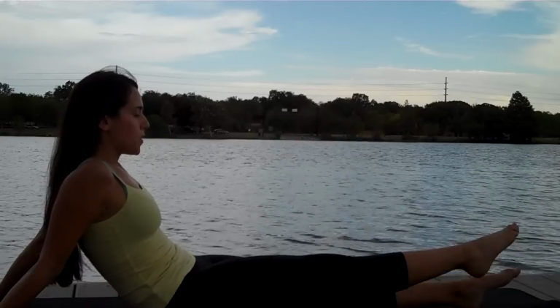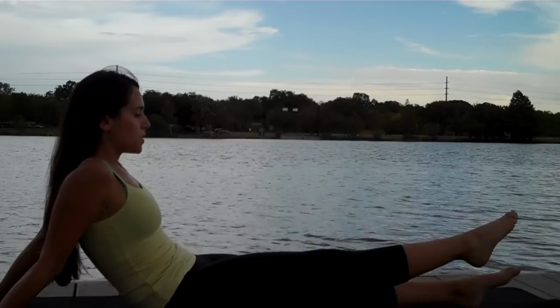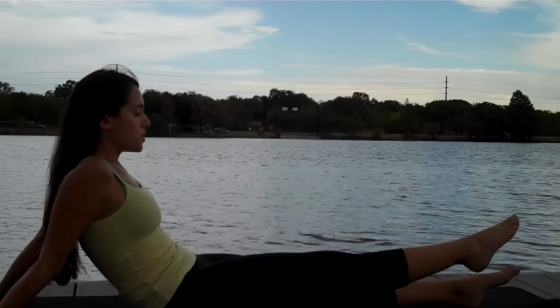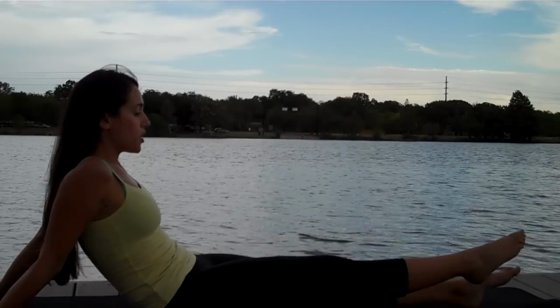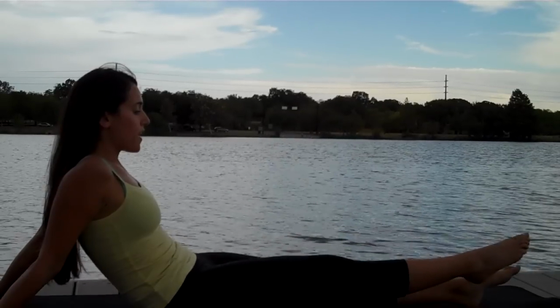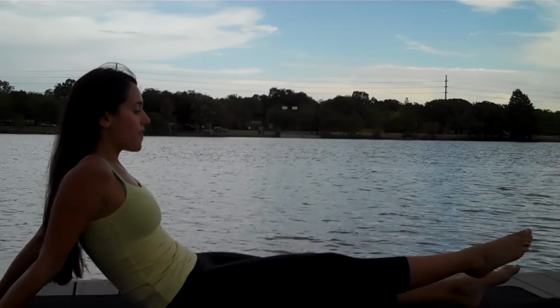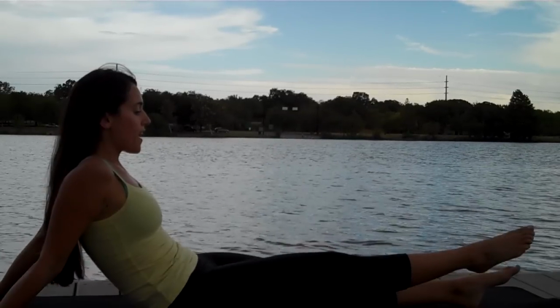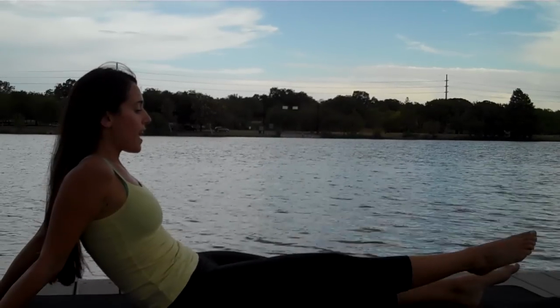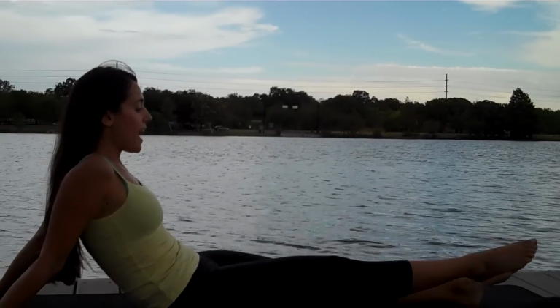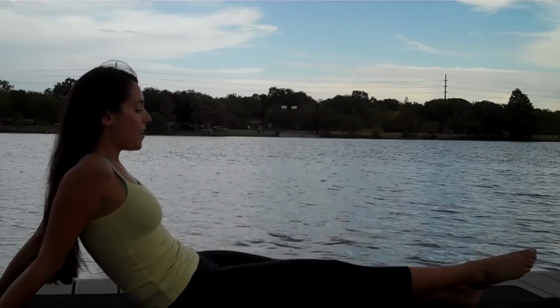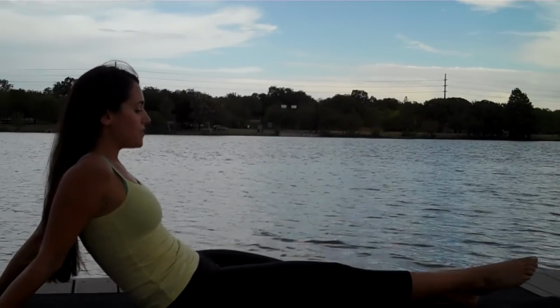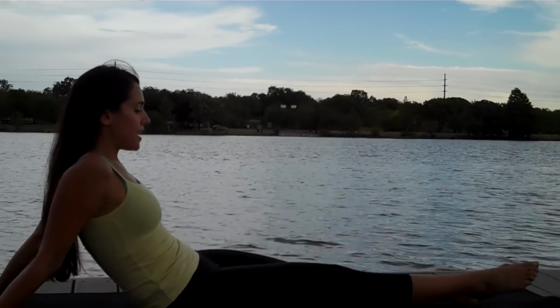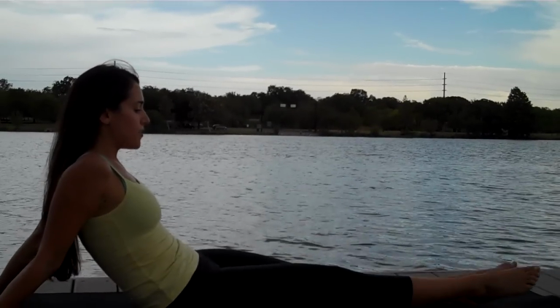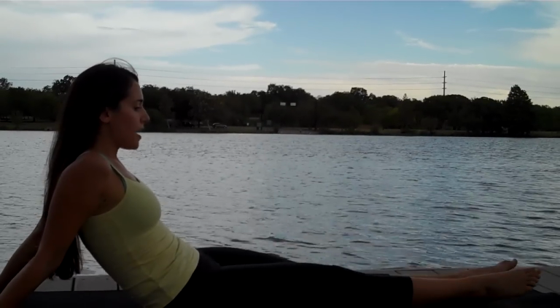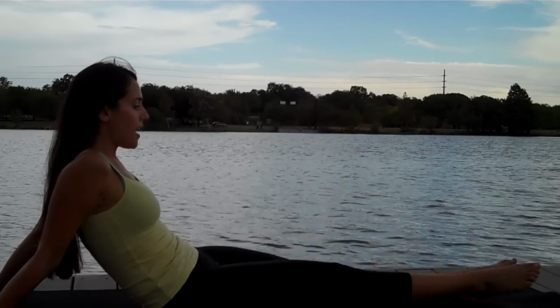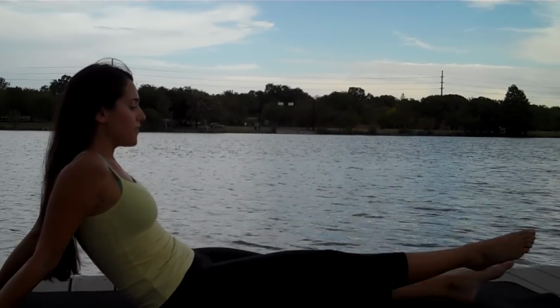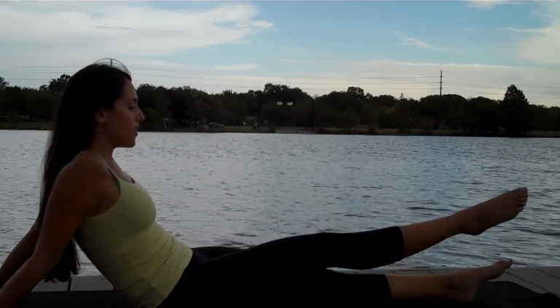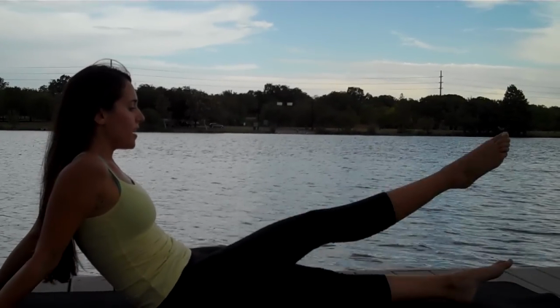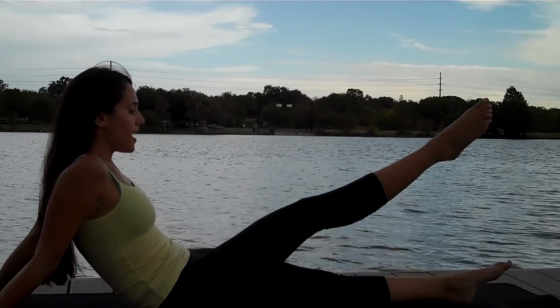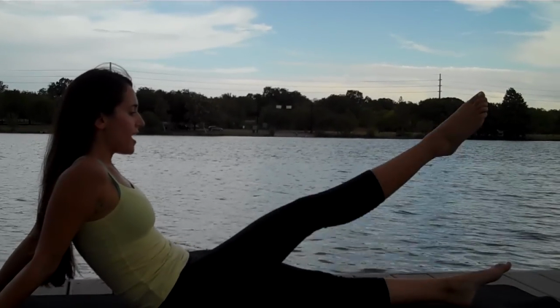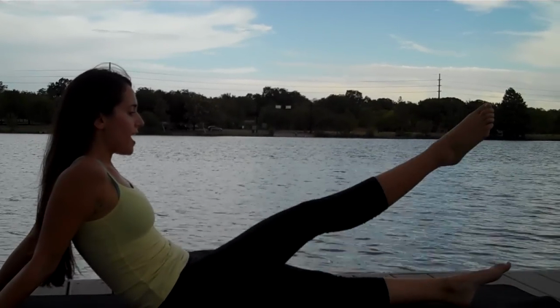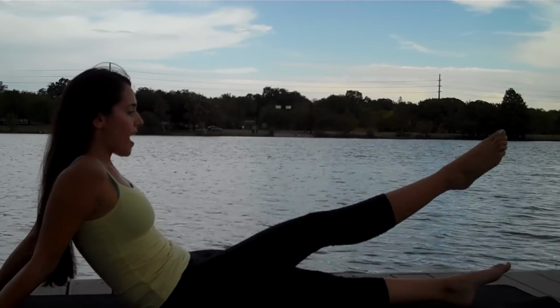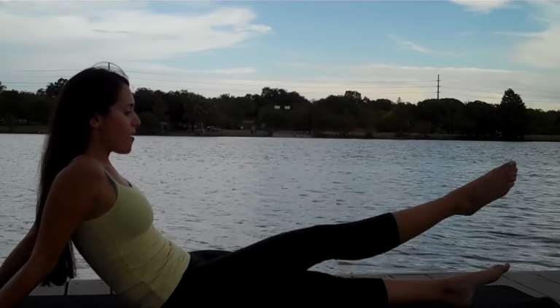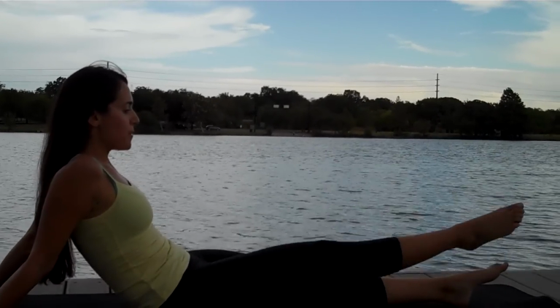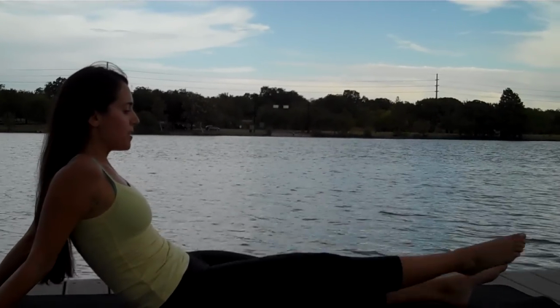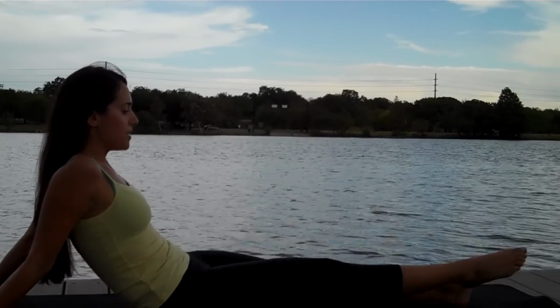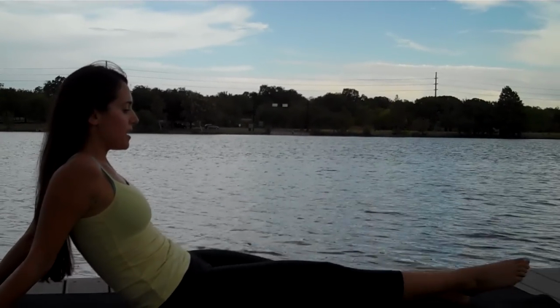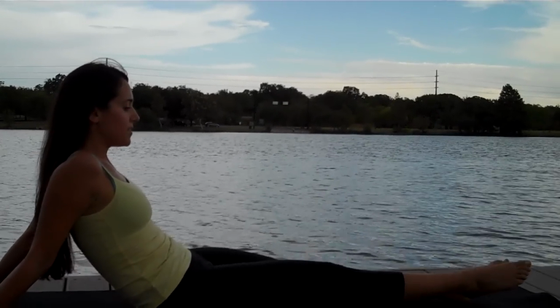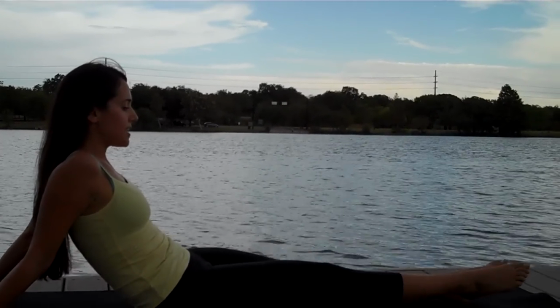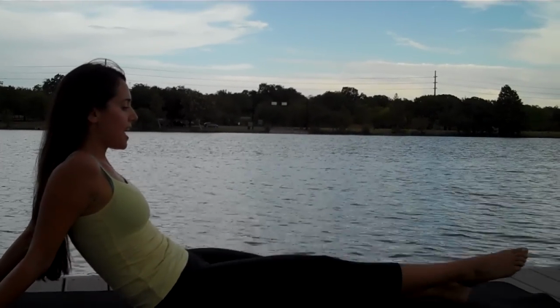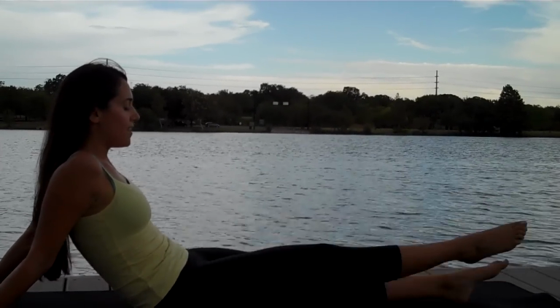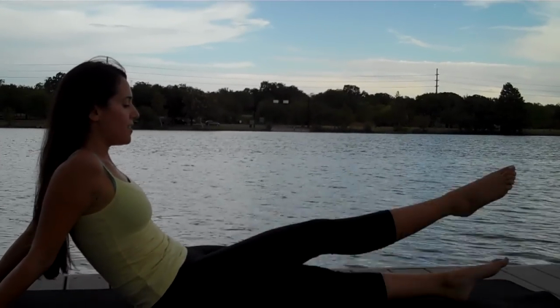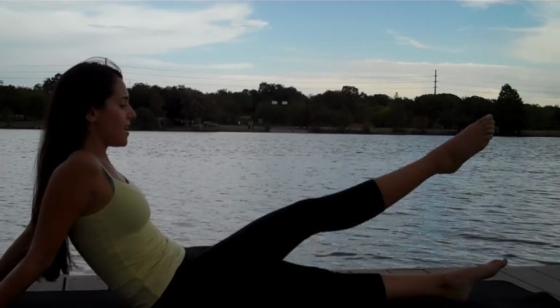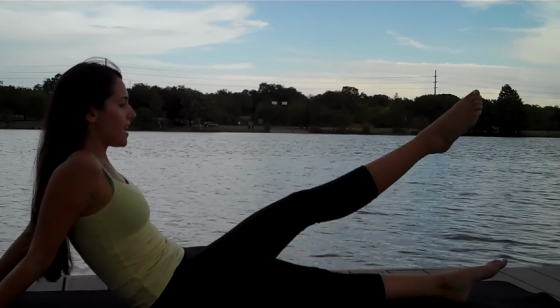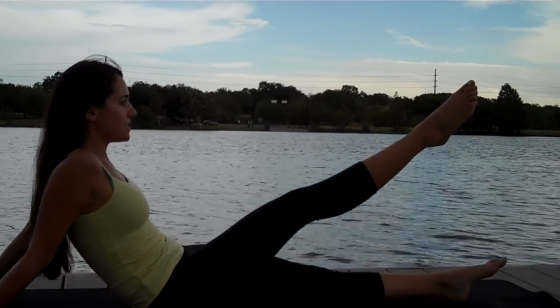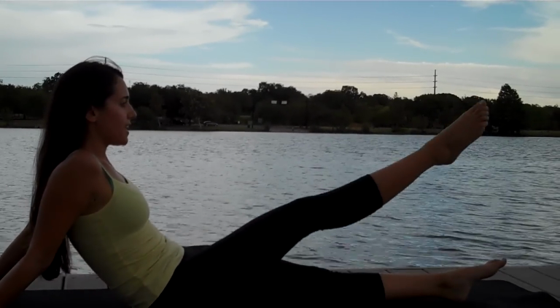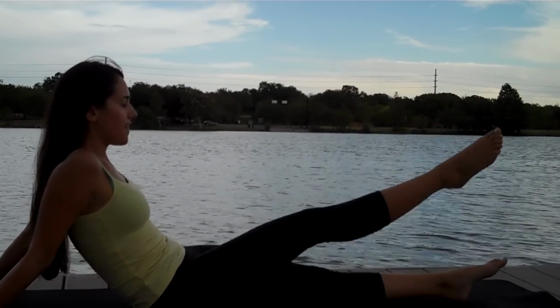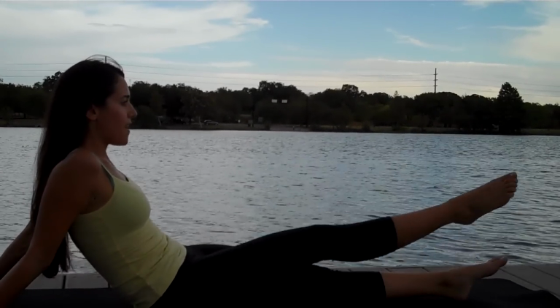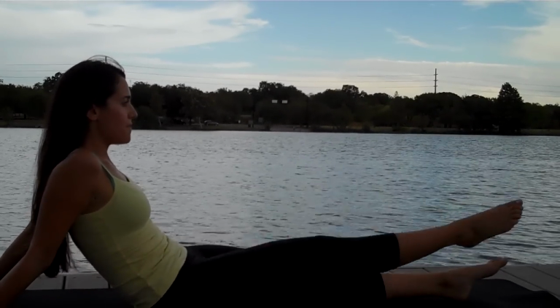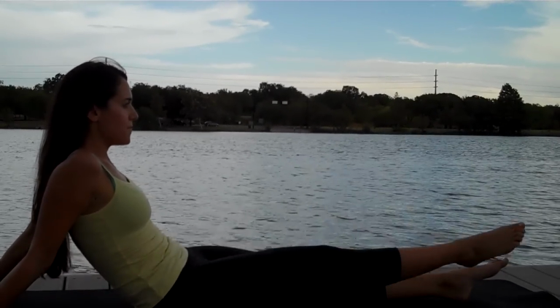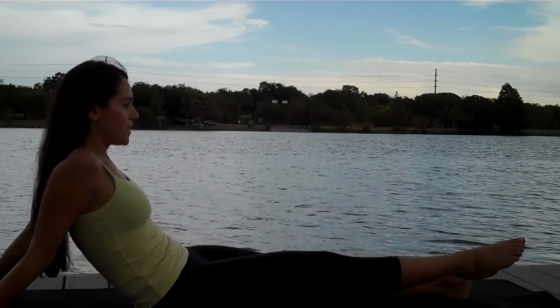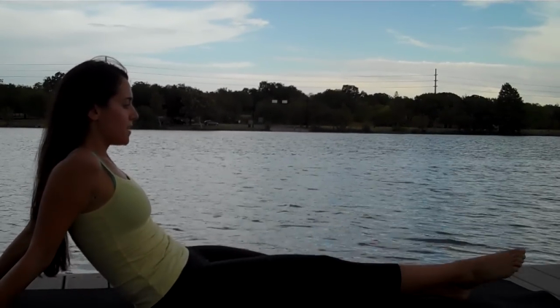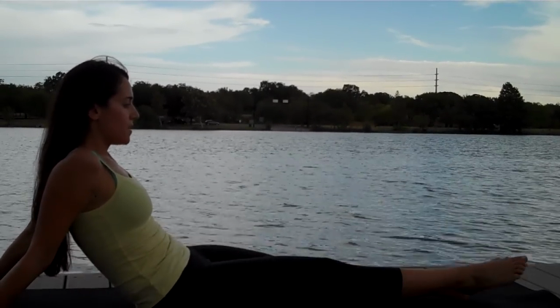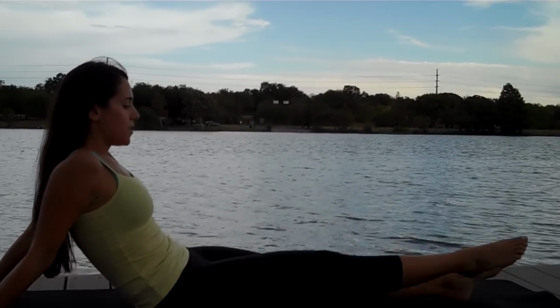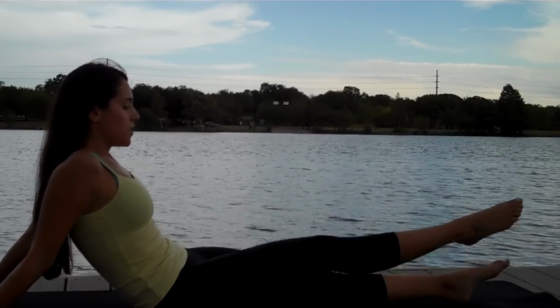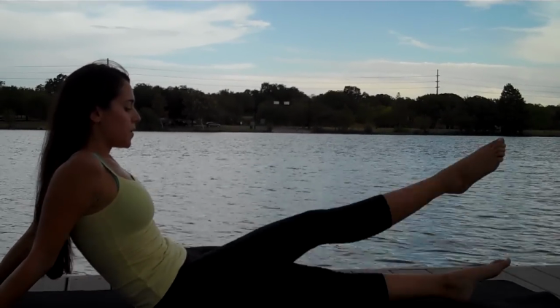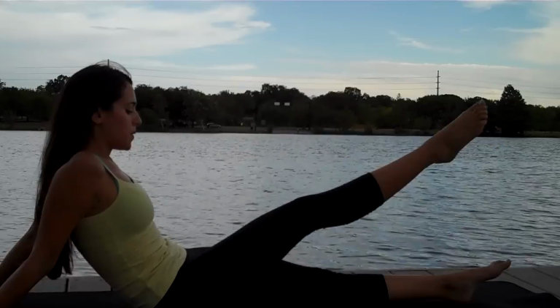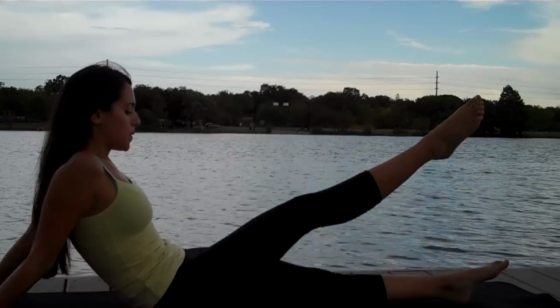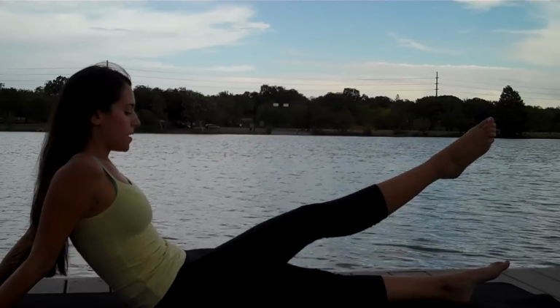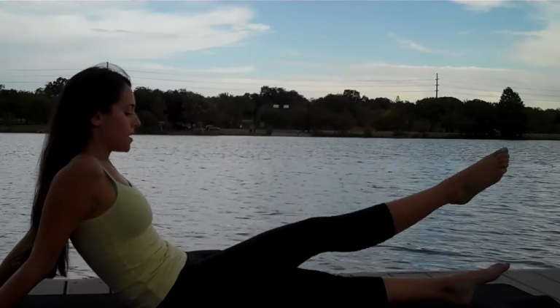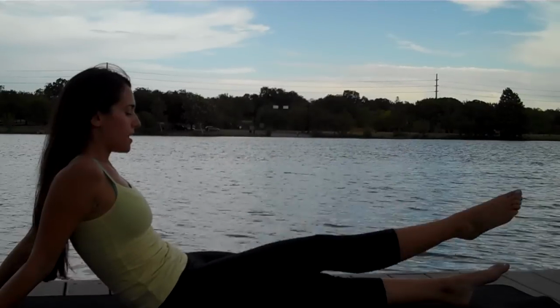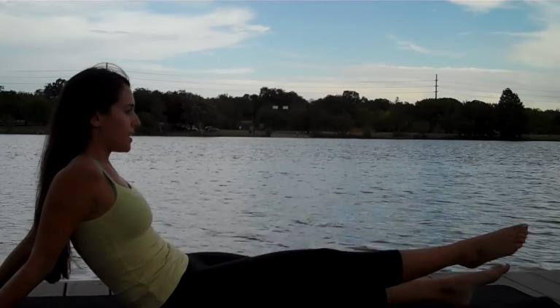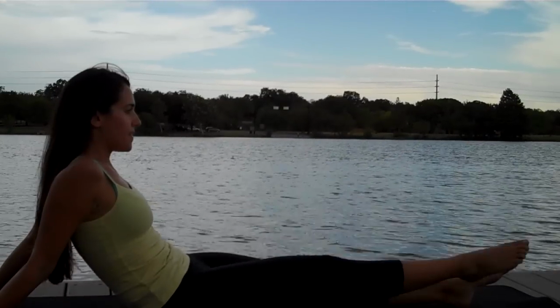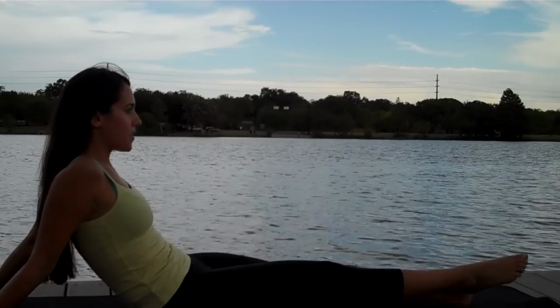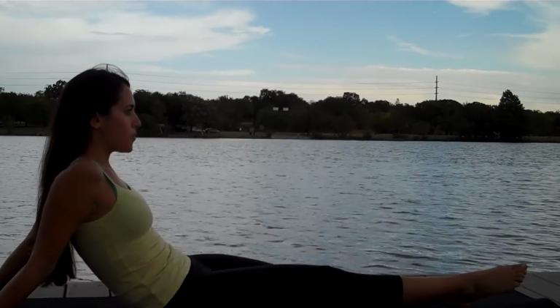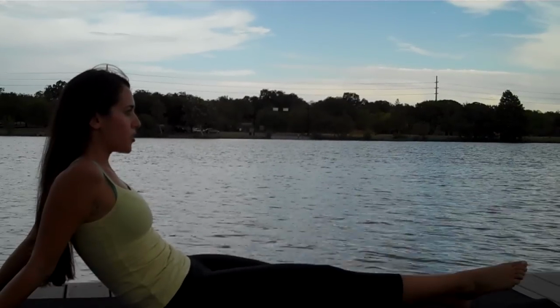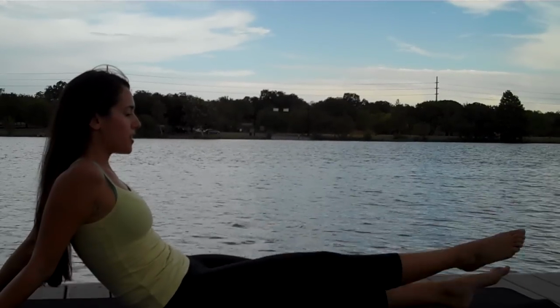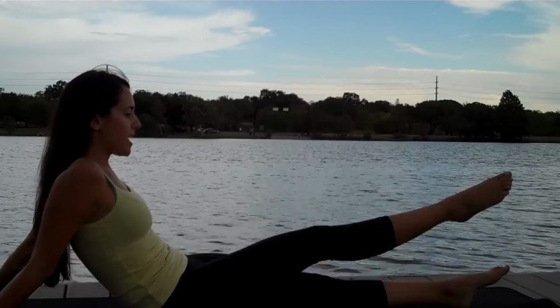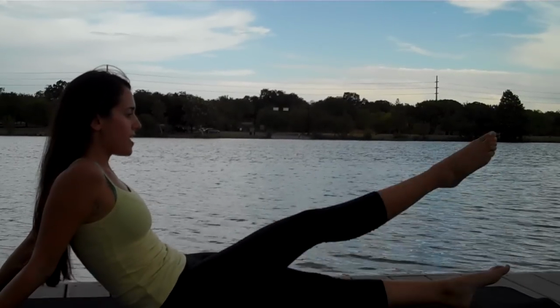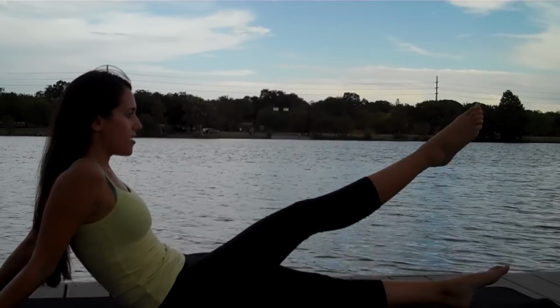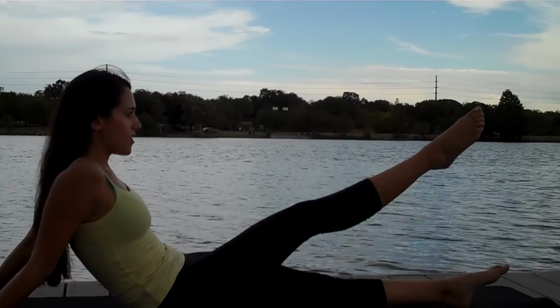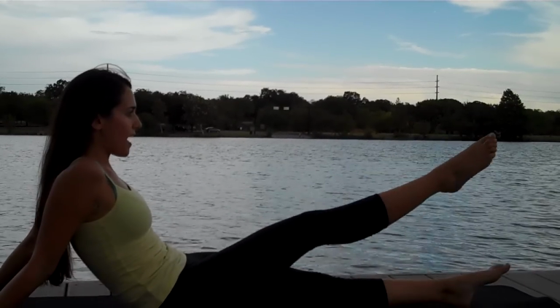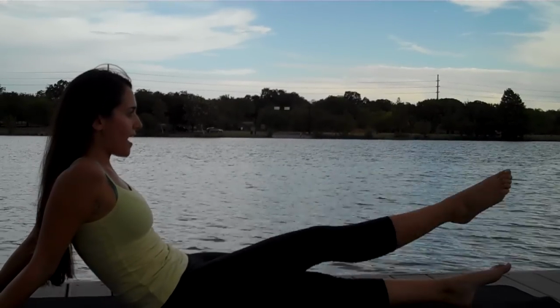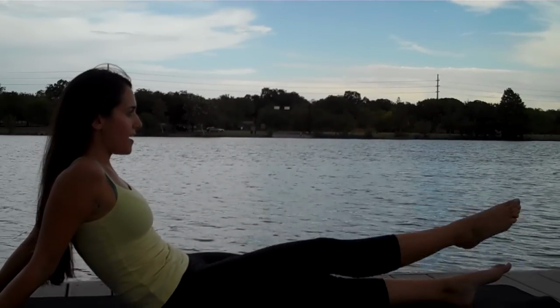Turn that thigh out, down to a hover and up. Down, exhale up. Getting a little more into that inner thigh.